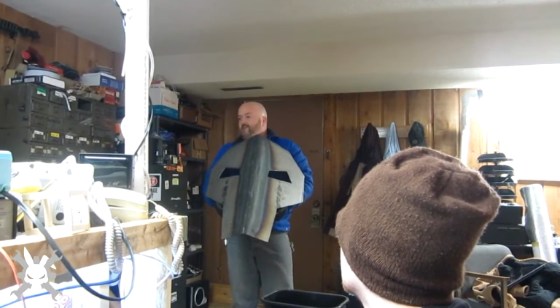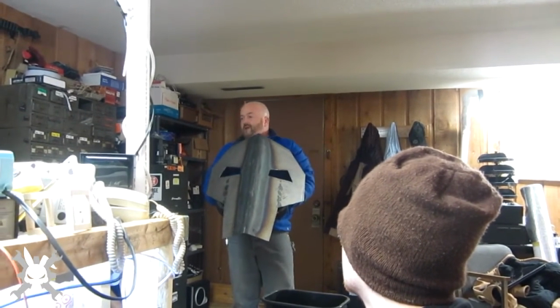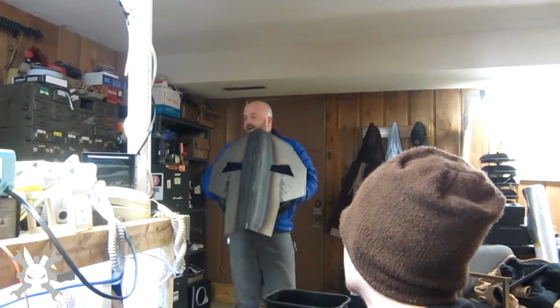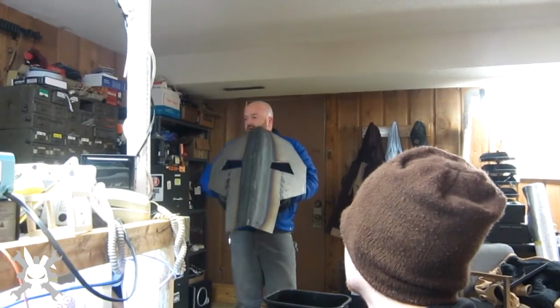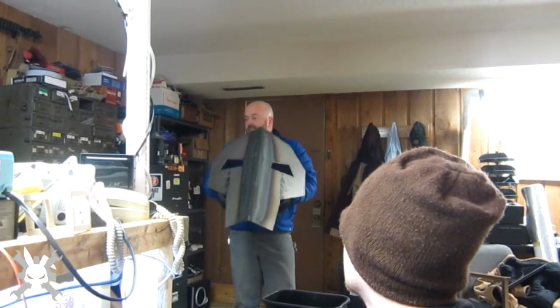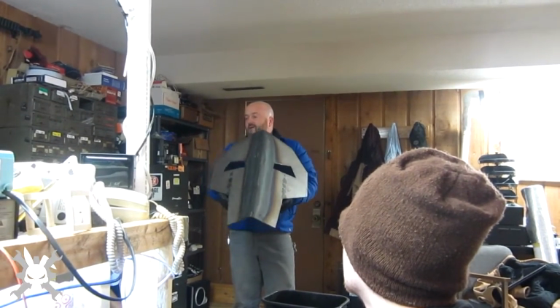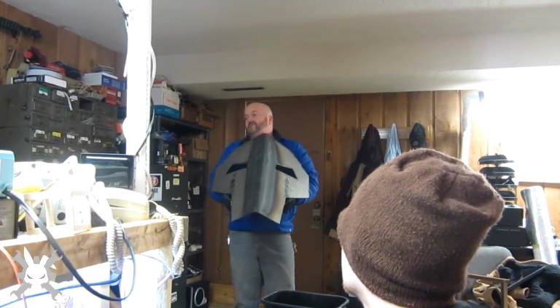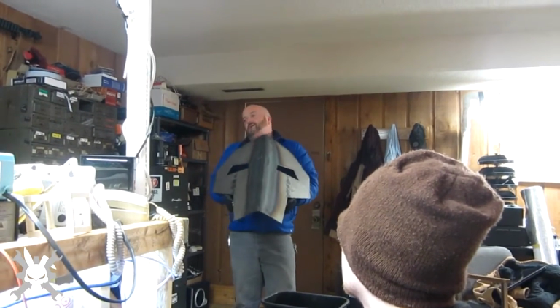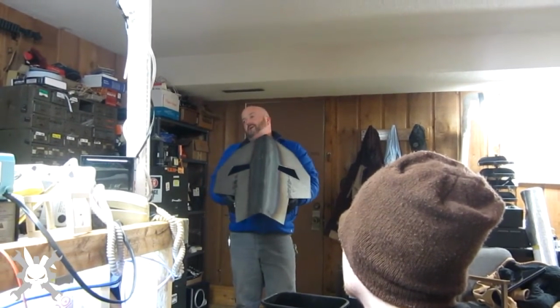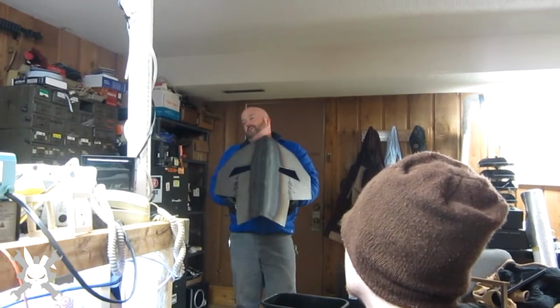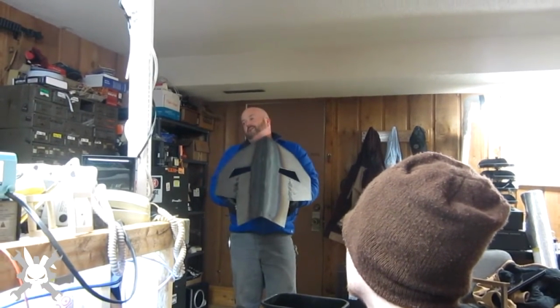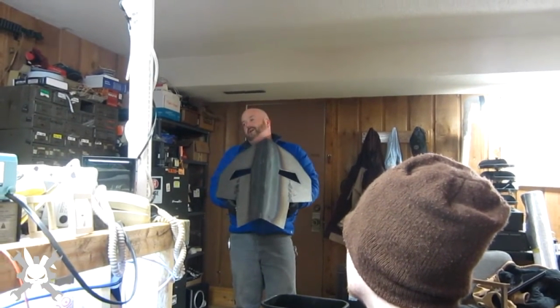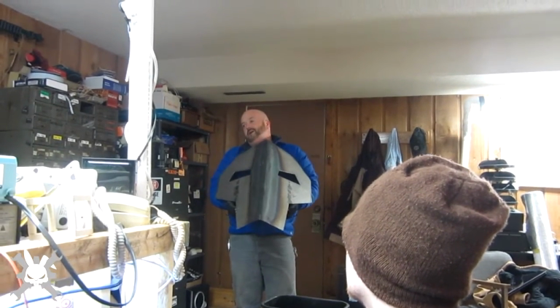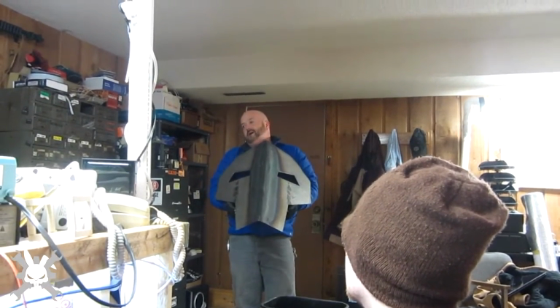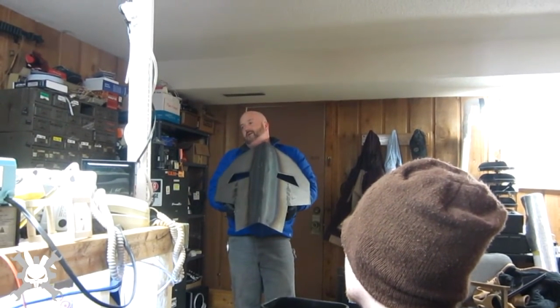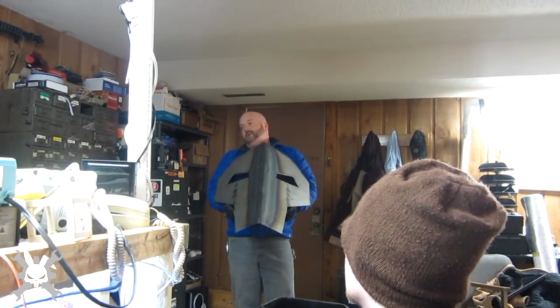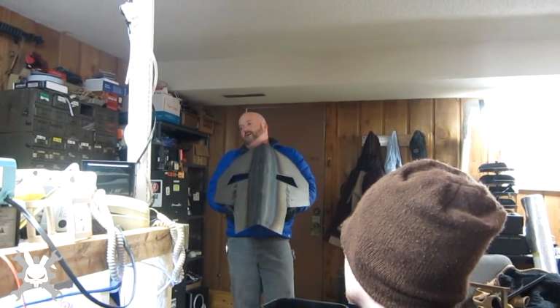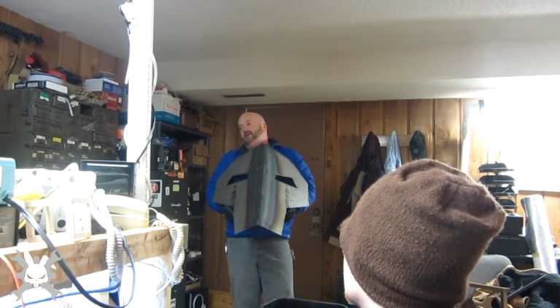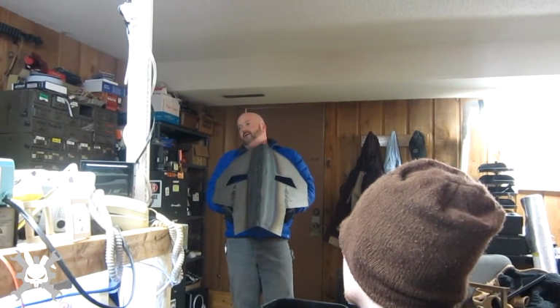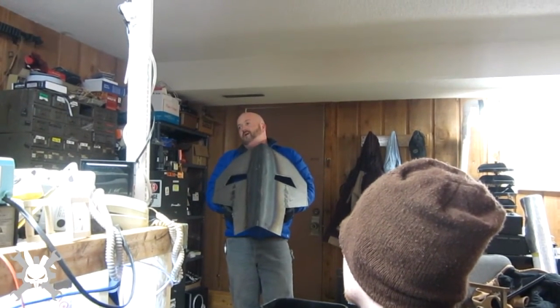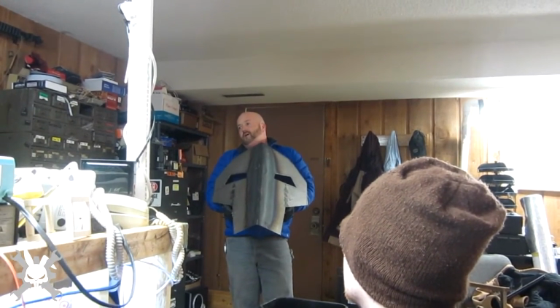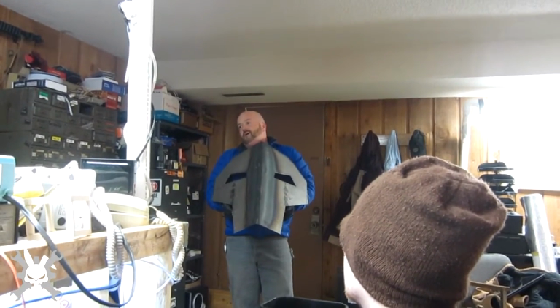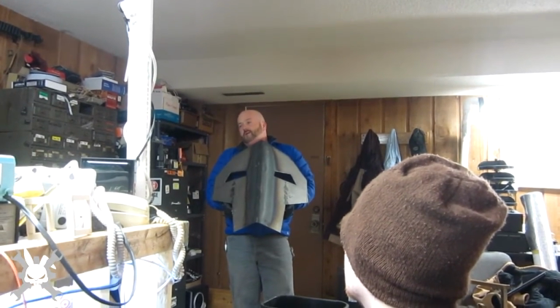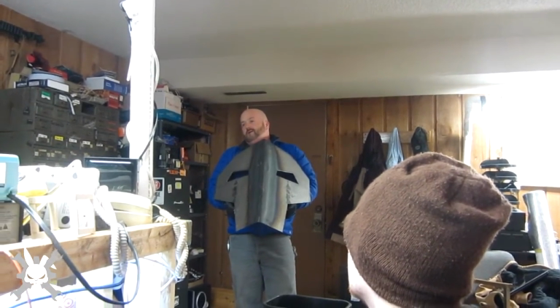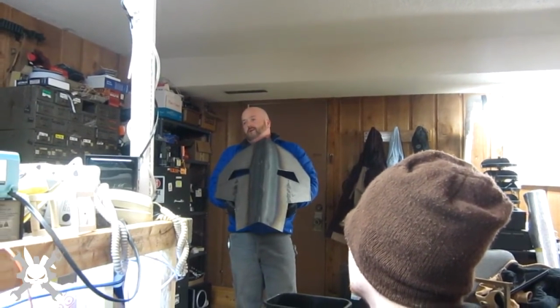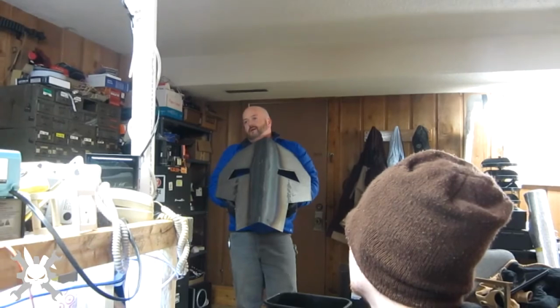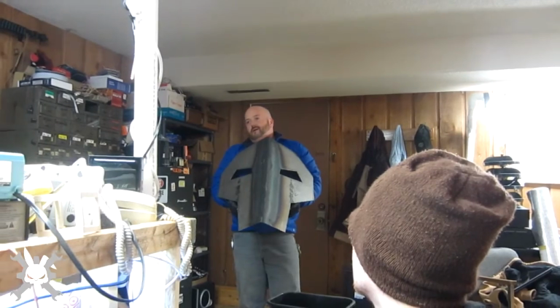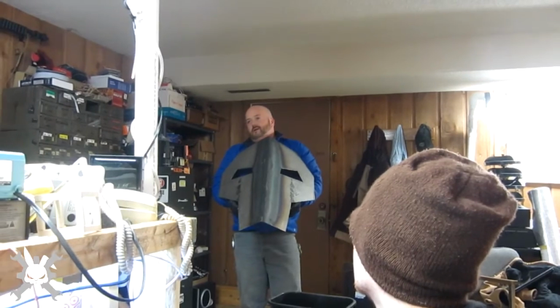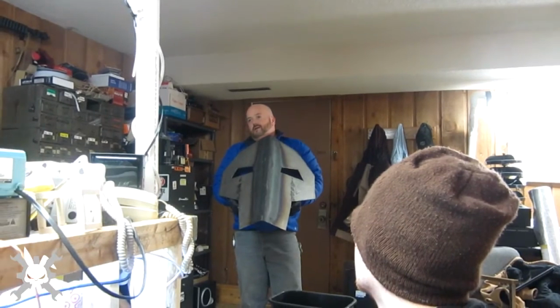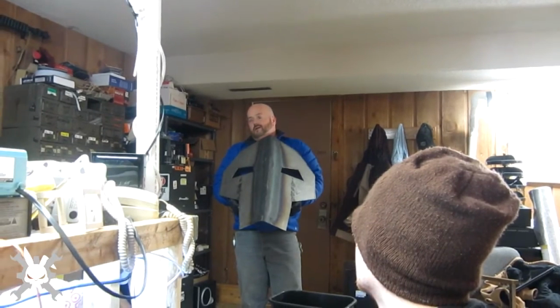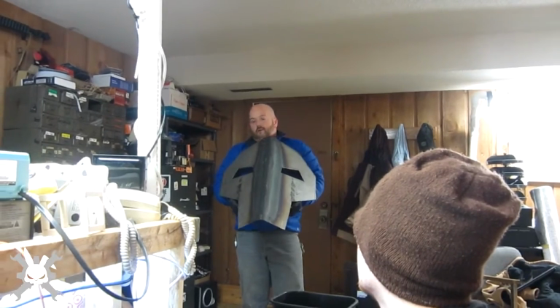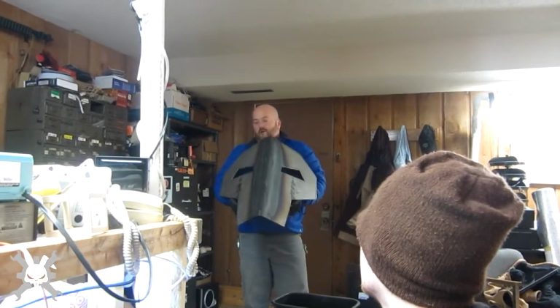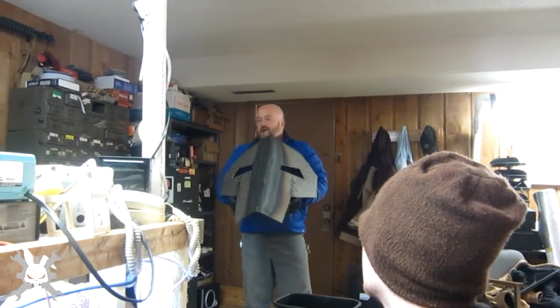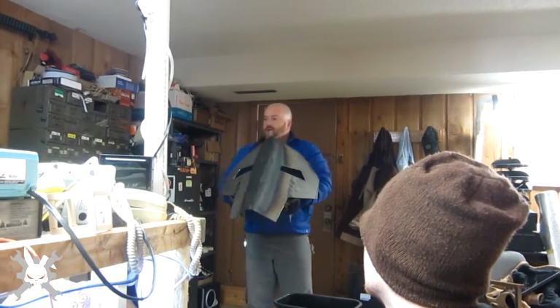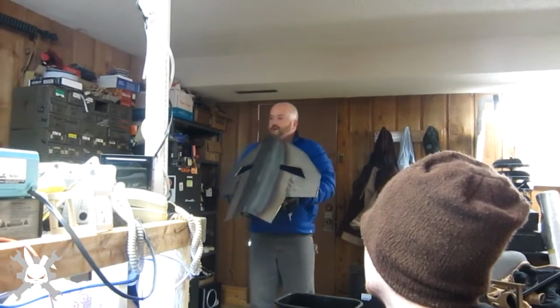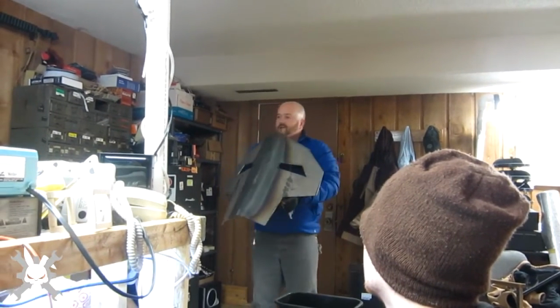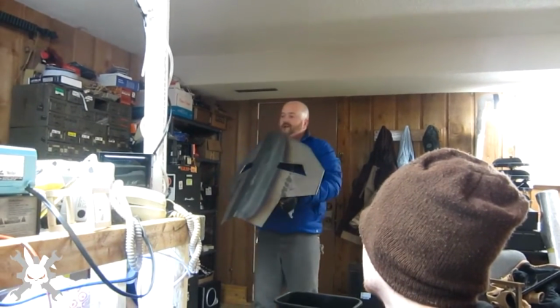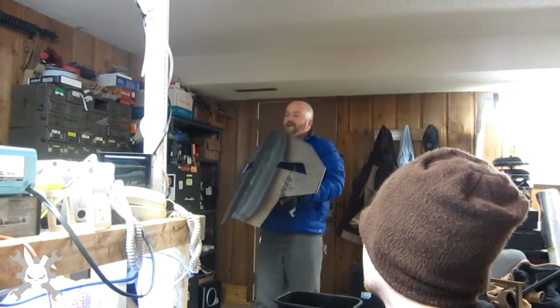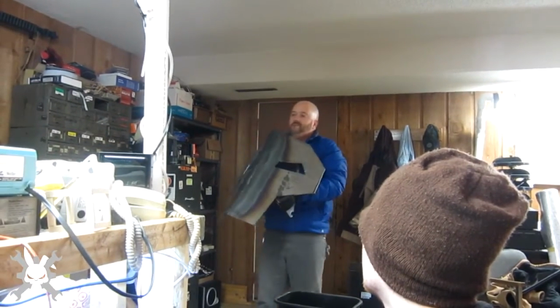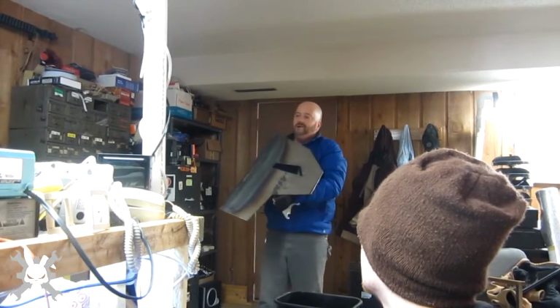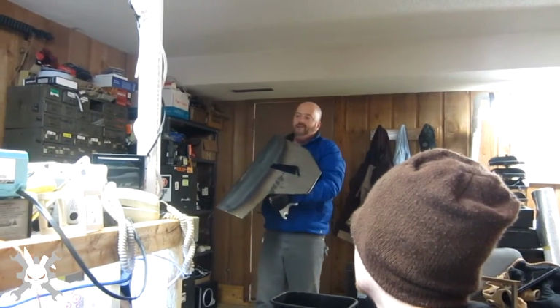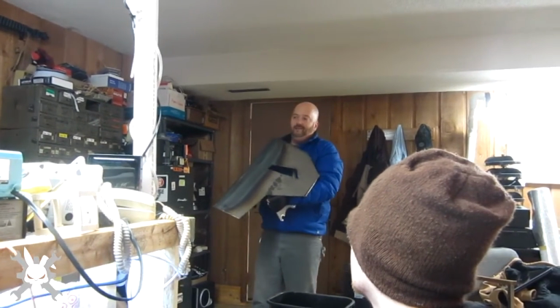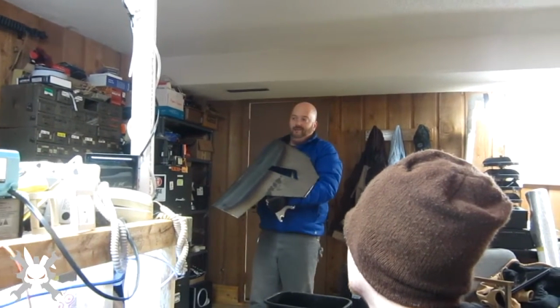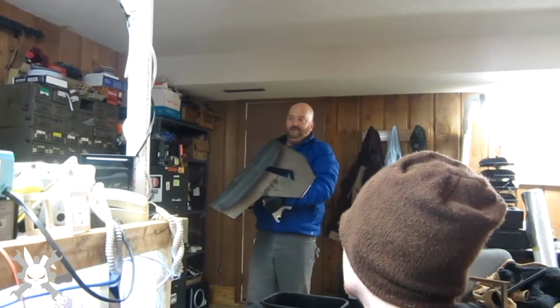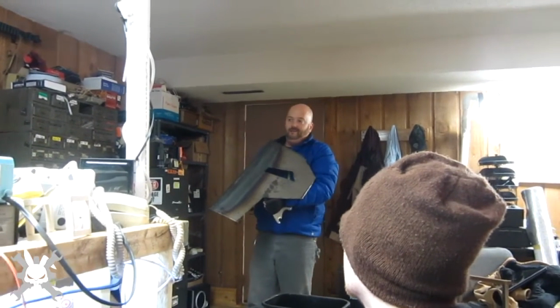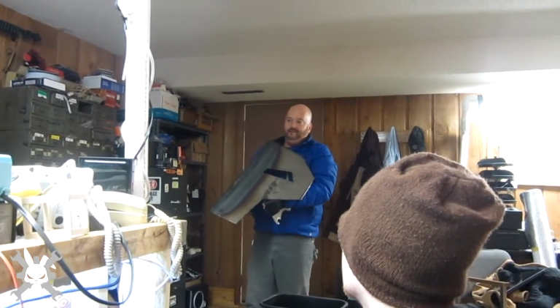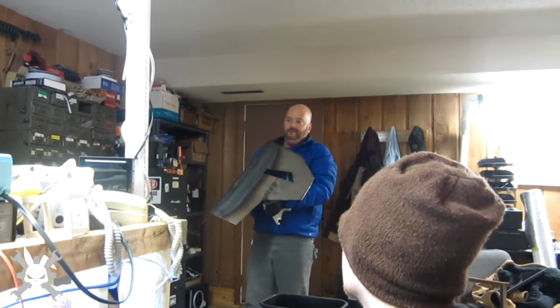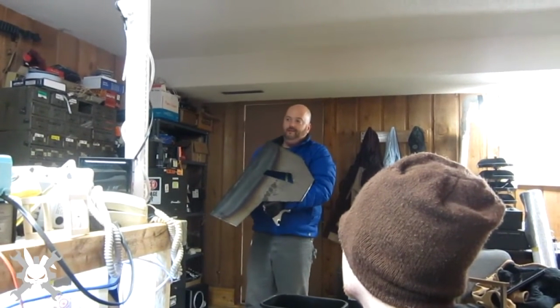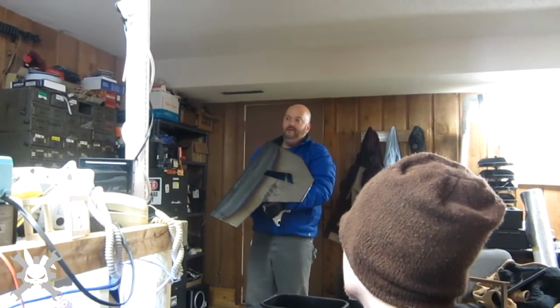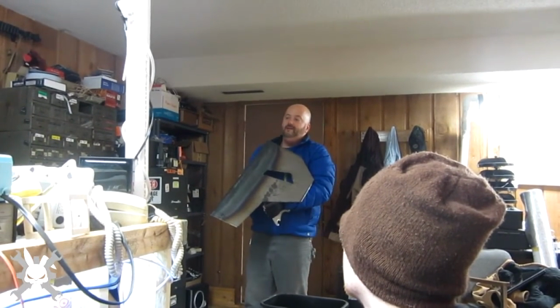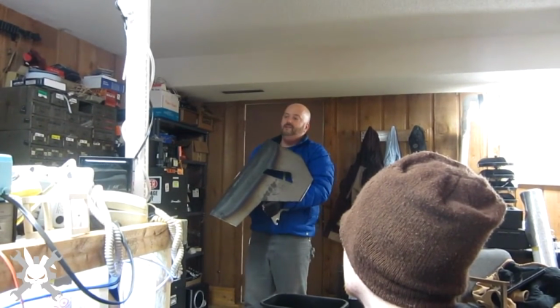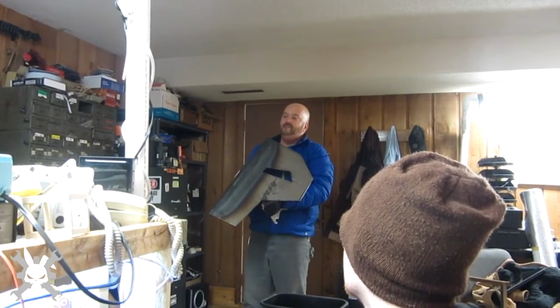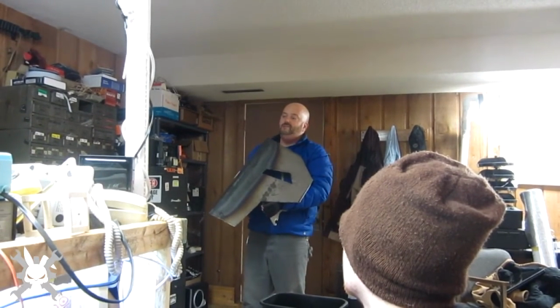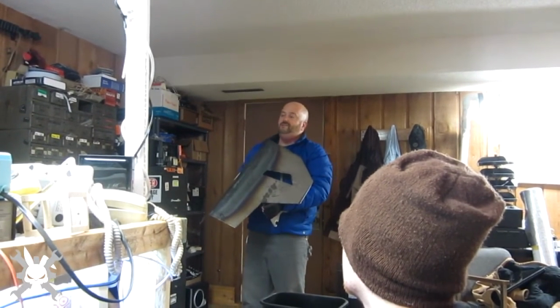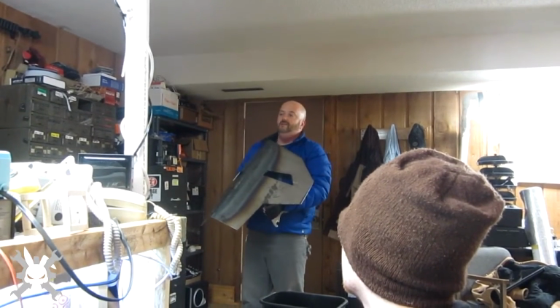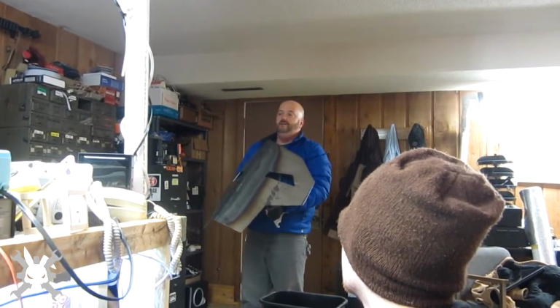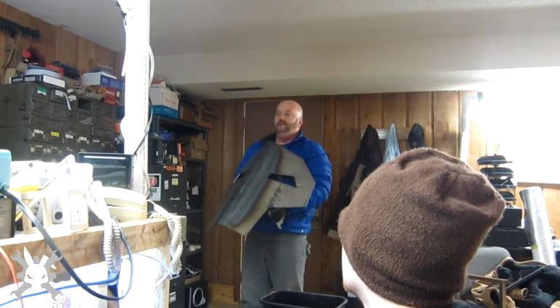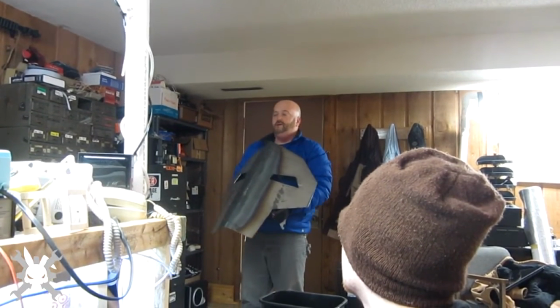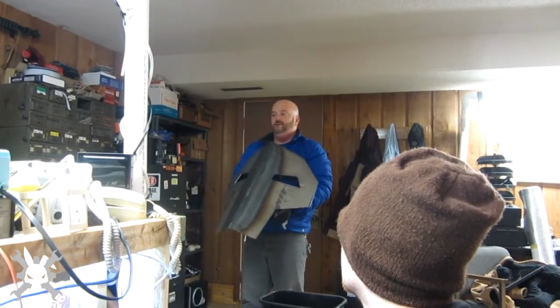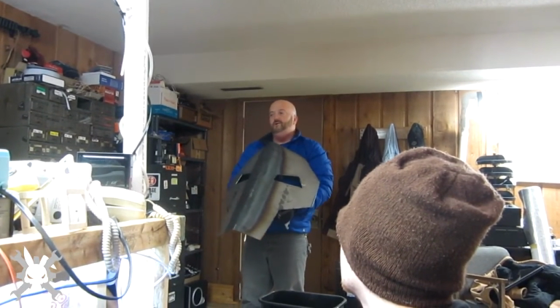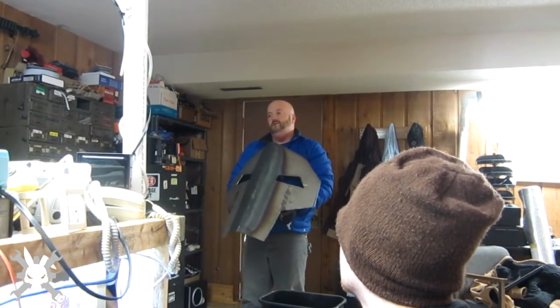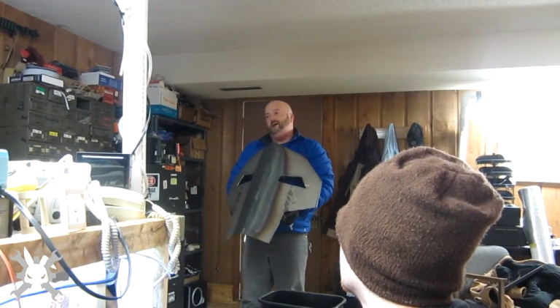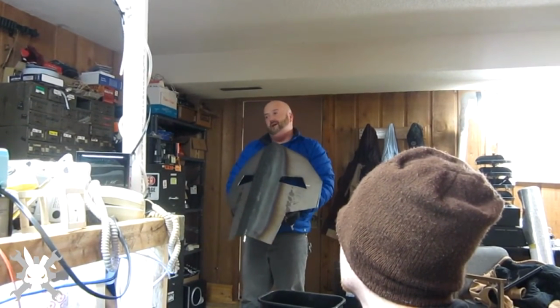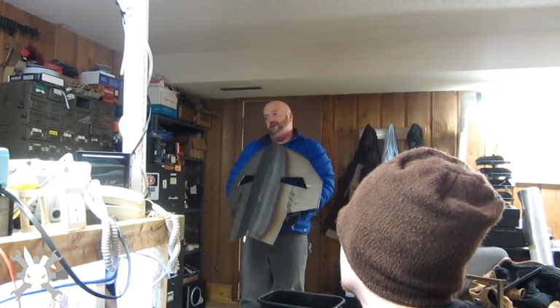I mean I can mount it upside down. It just looks funny upside down. I mean I can mount it like this. It just doesn't look like it'll hold on.